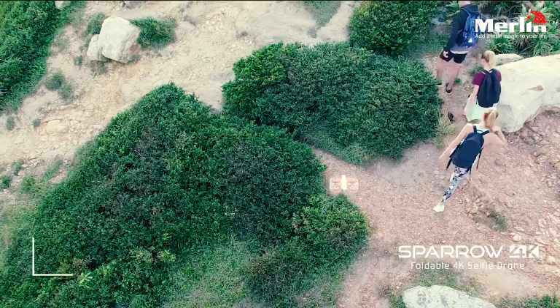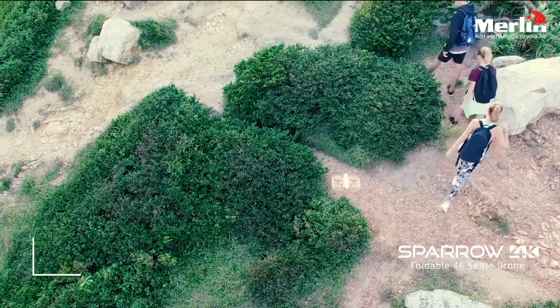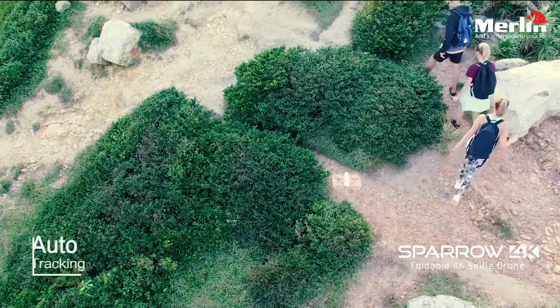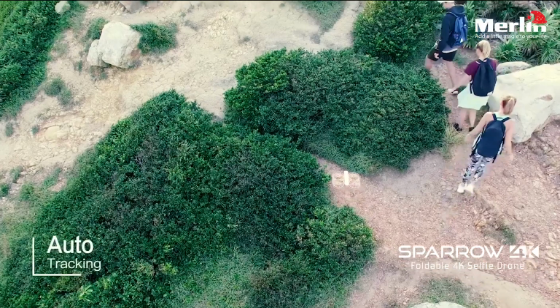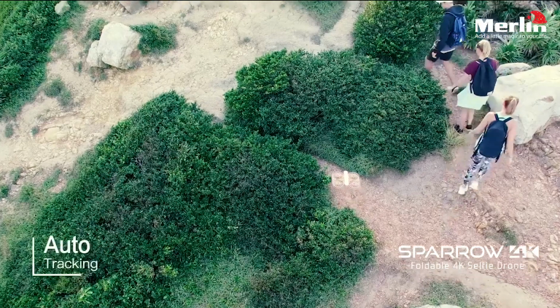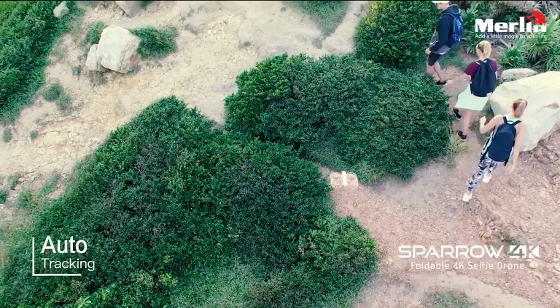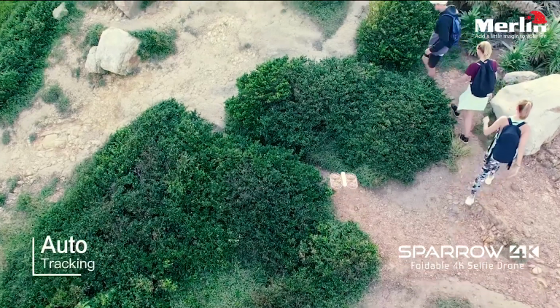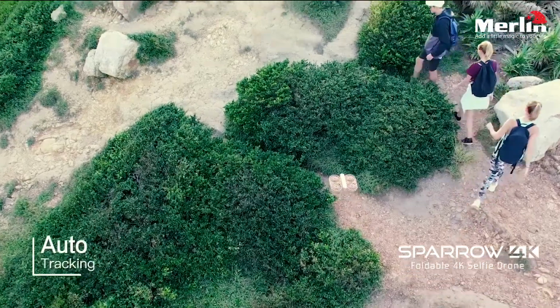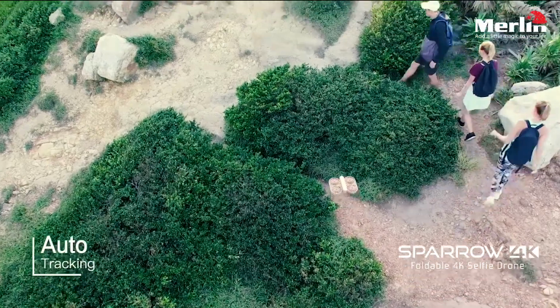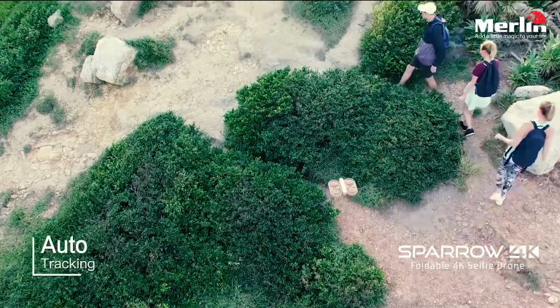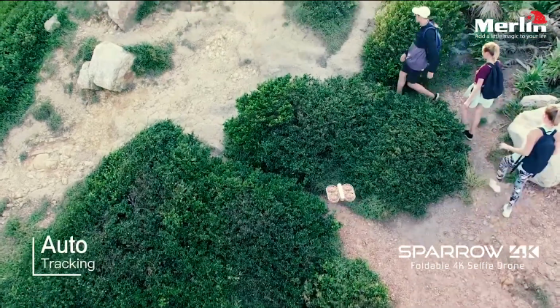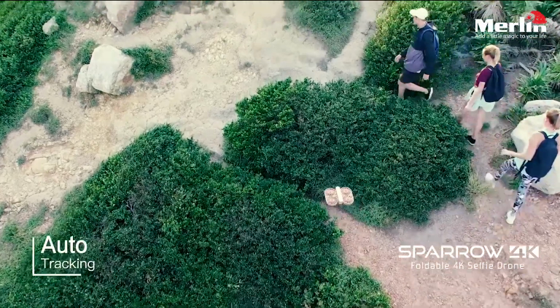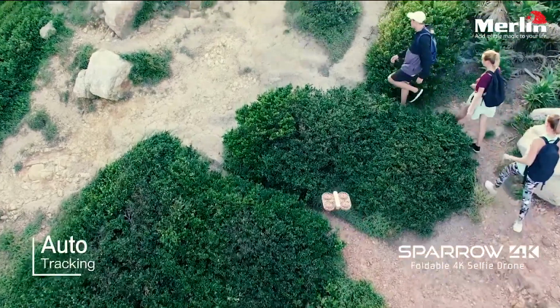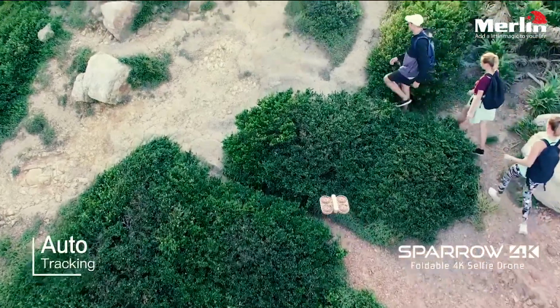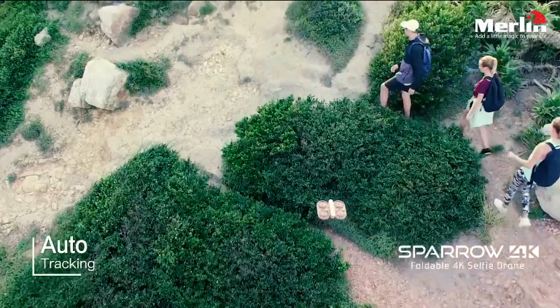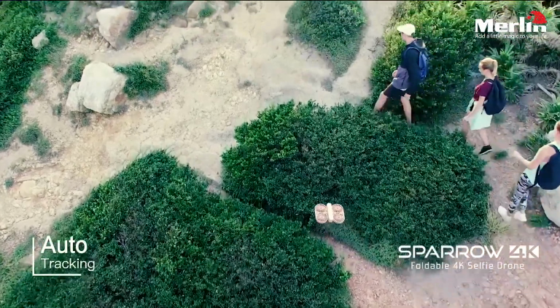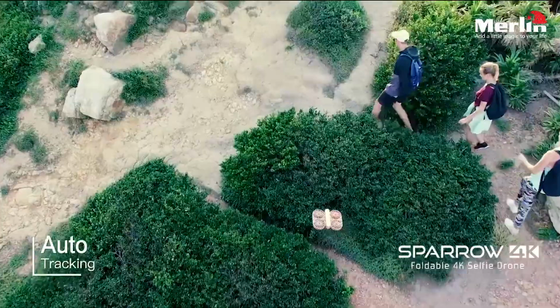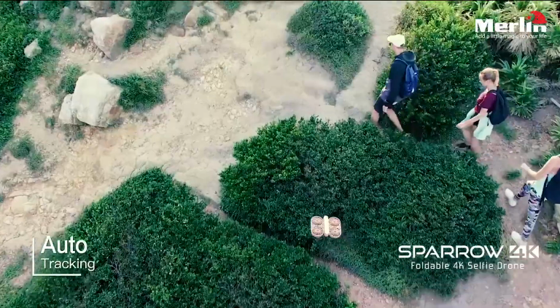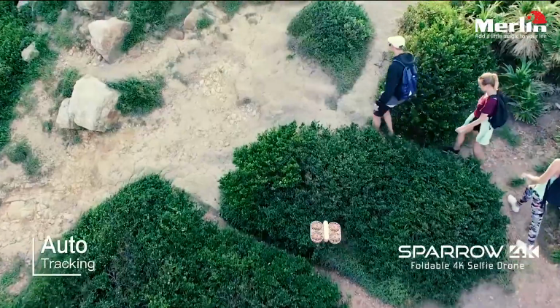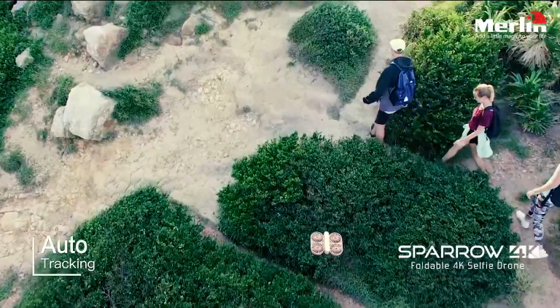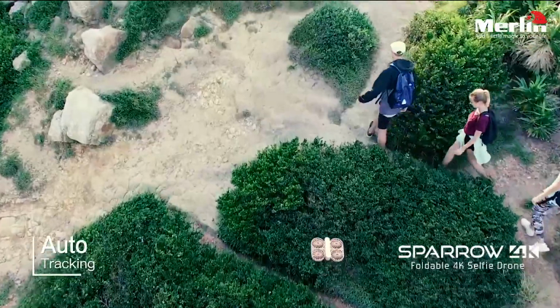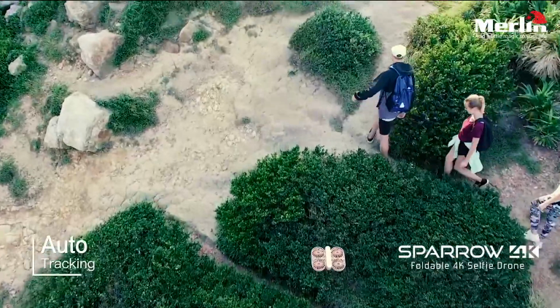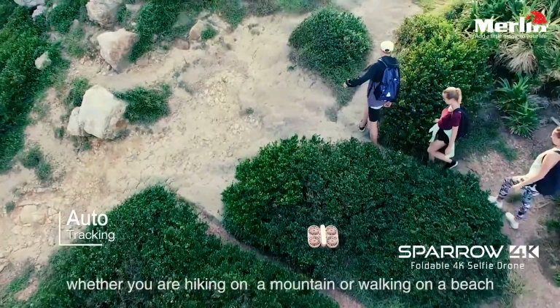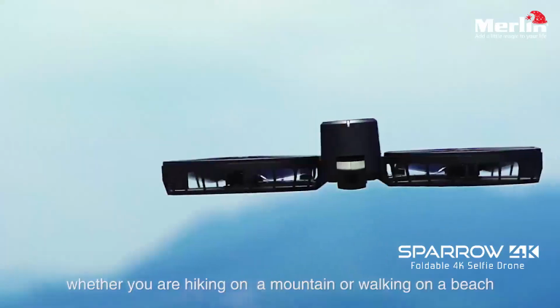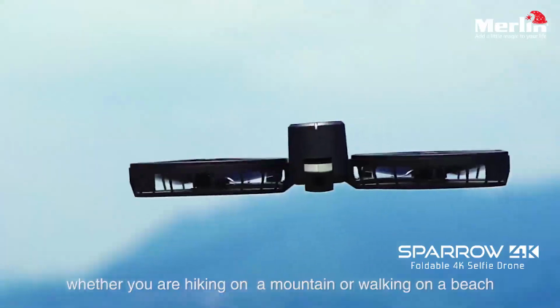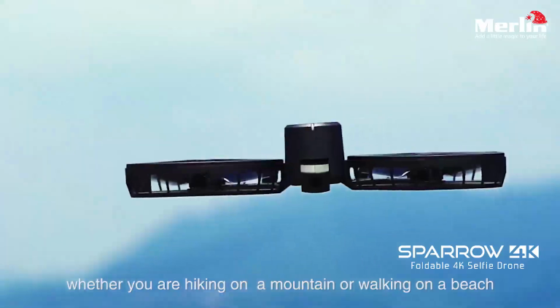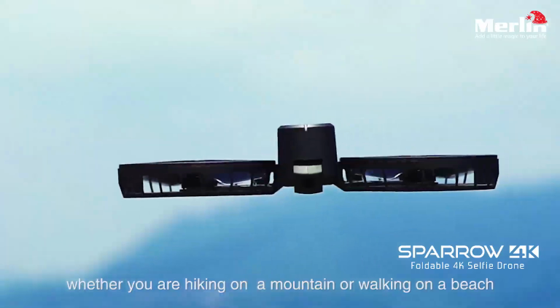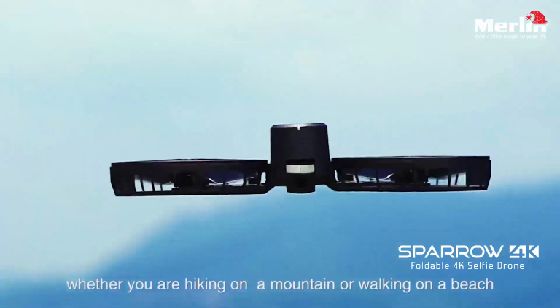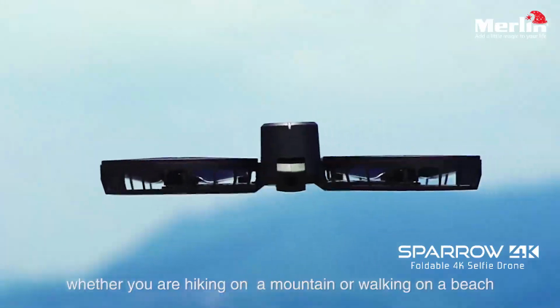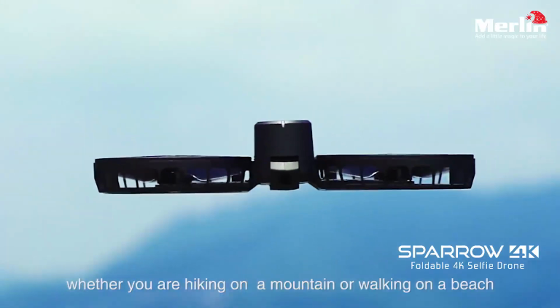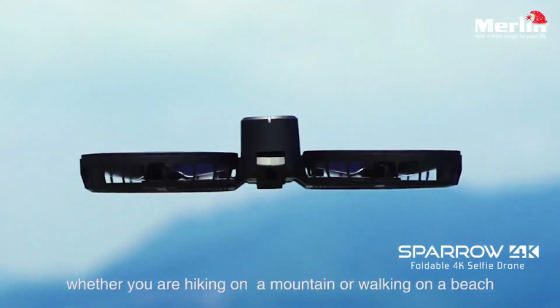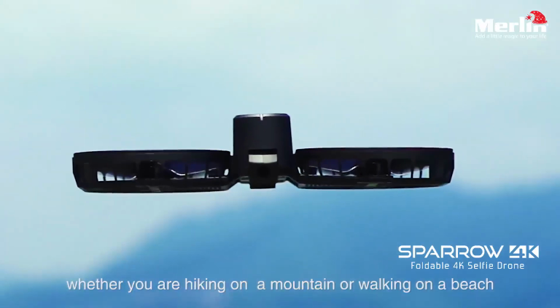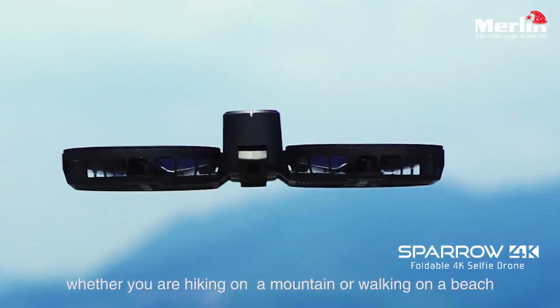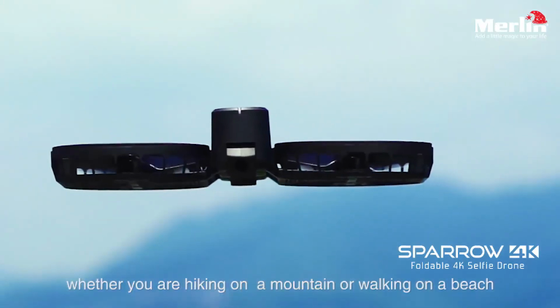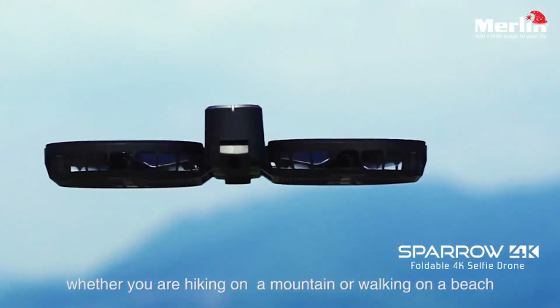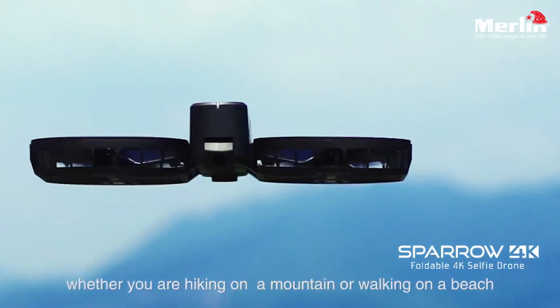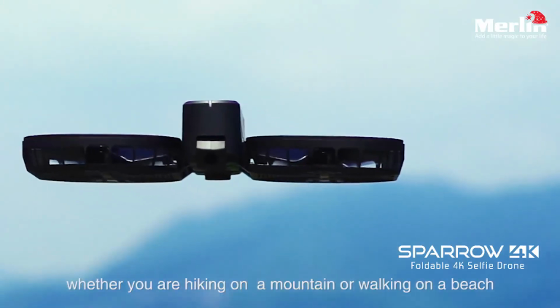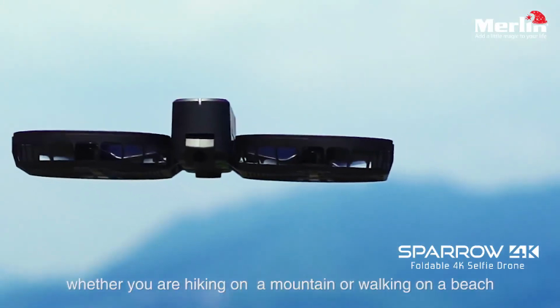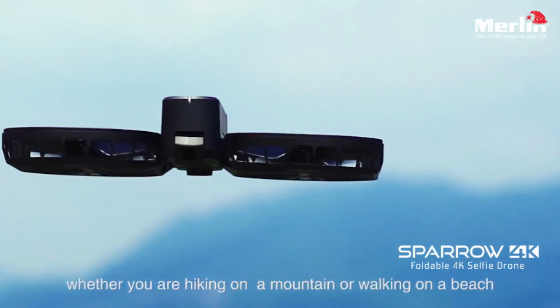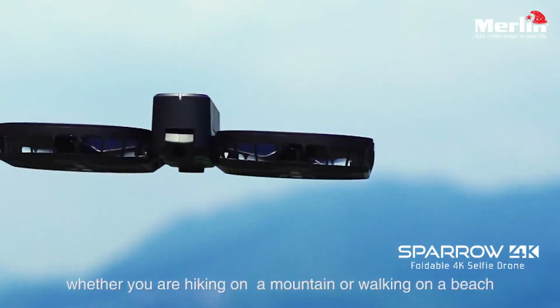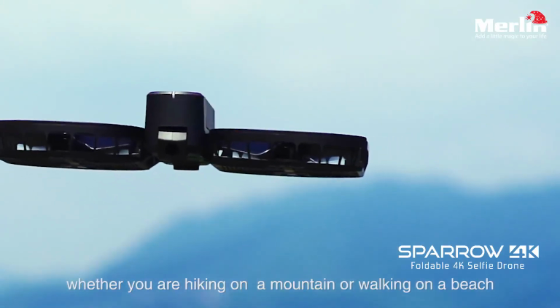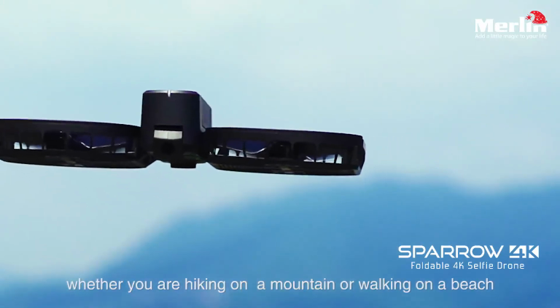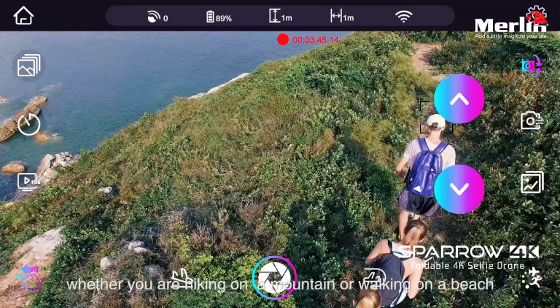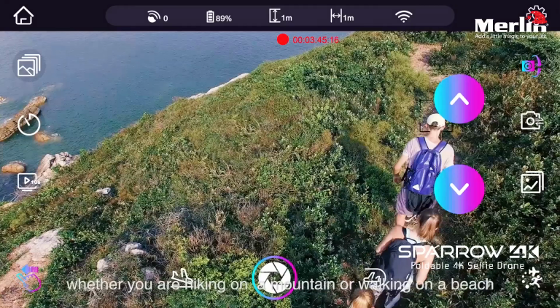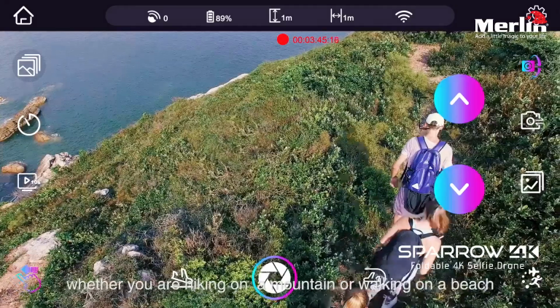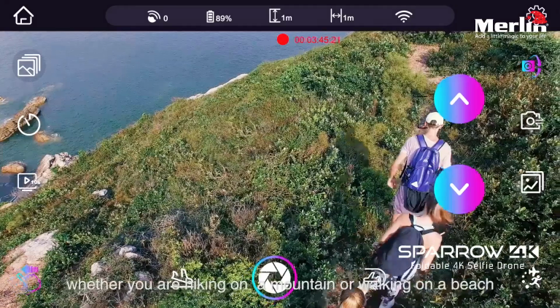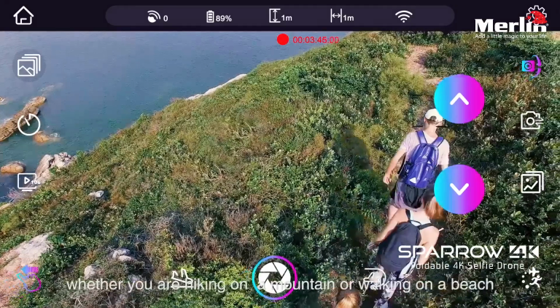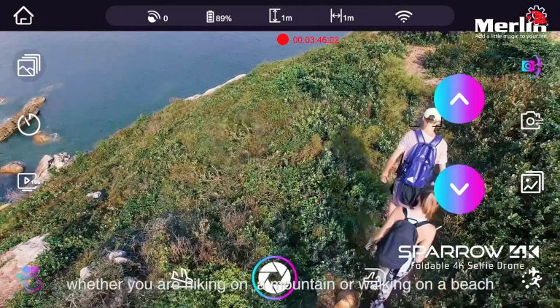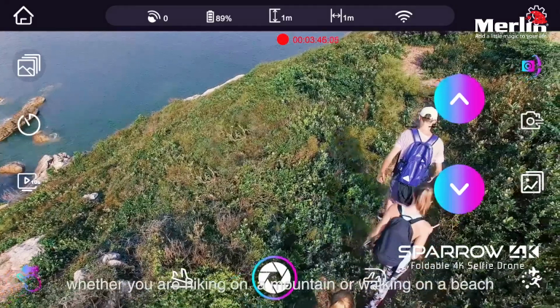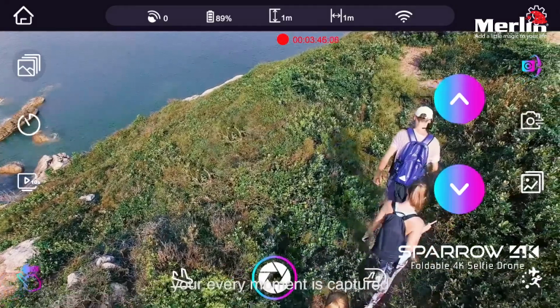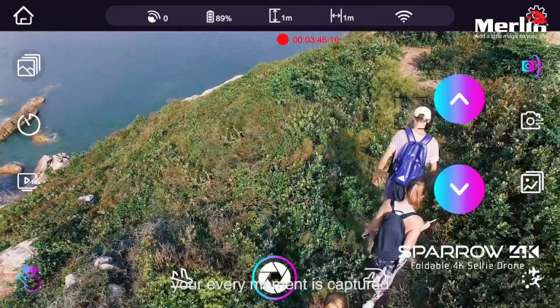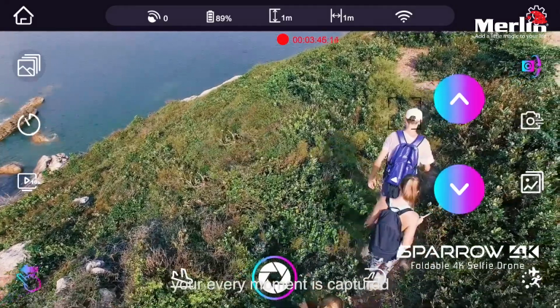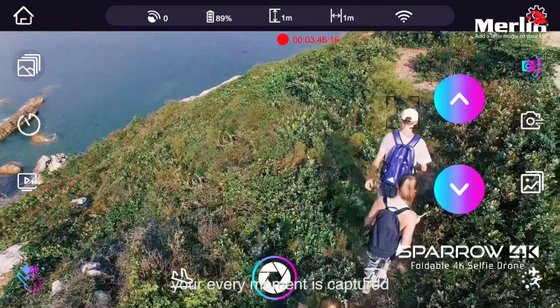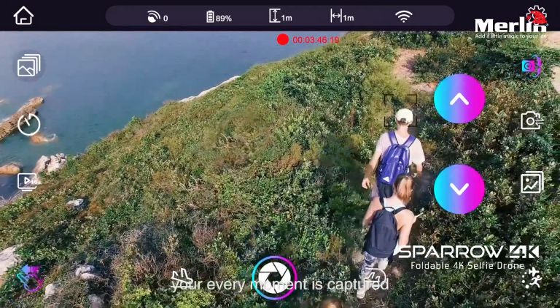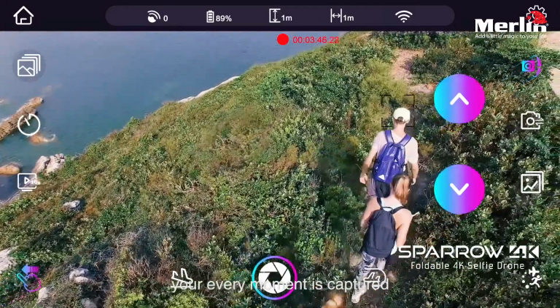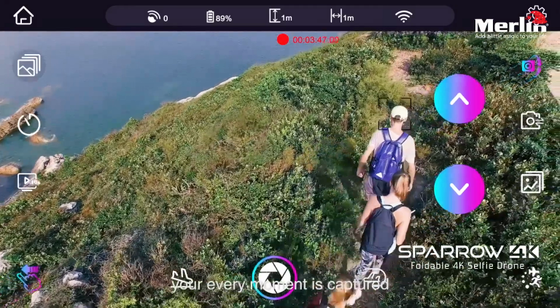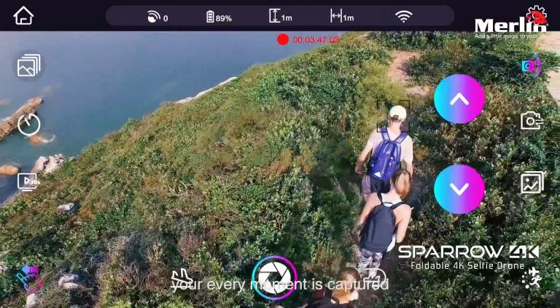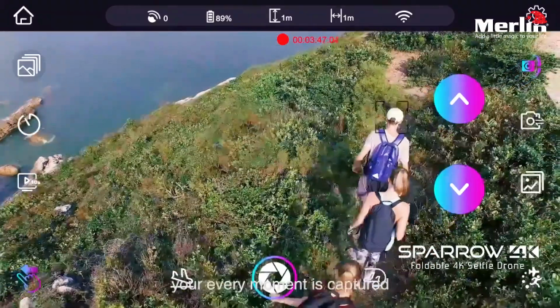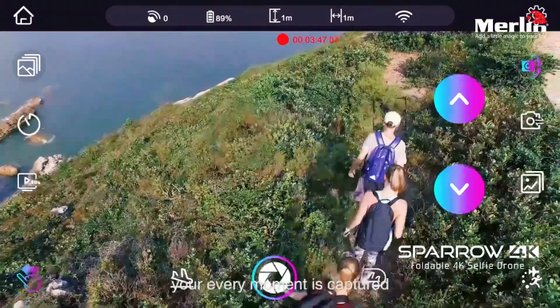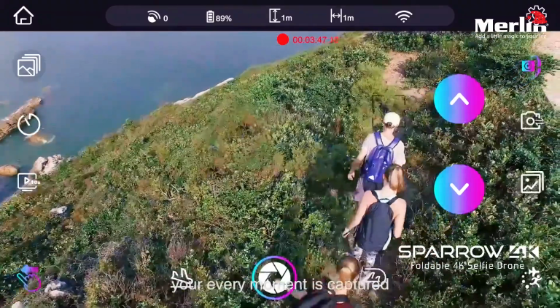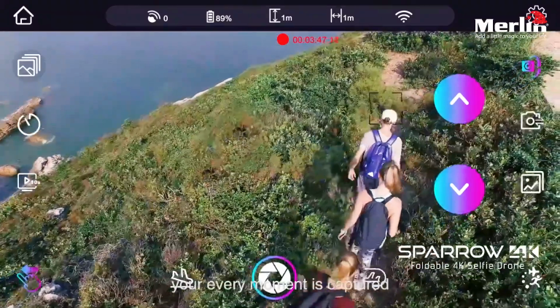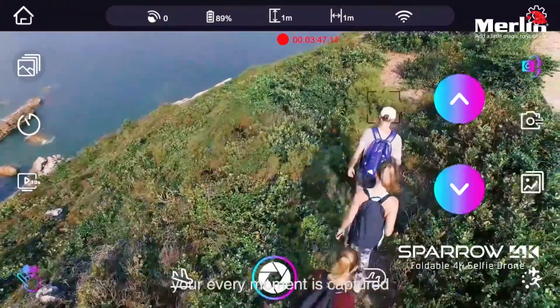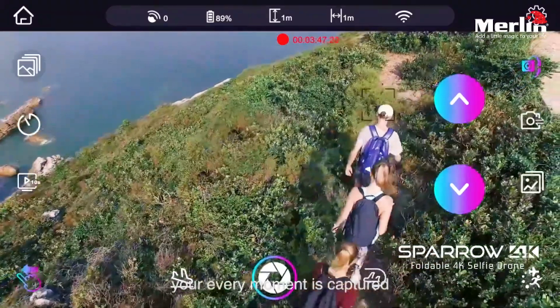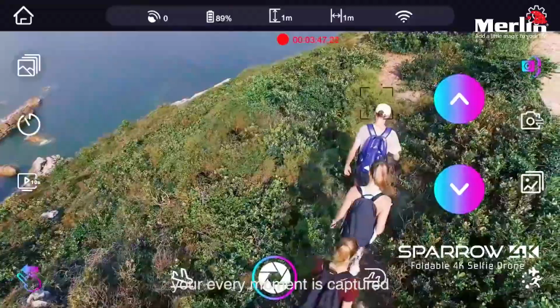With self-tracking function, whether you are hiking on a mountain or walking on a beach, your every moment is captured.